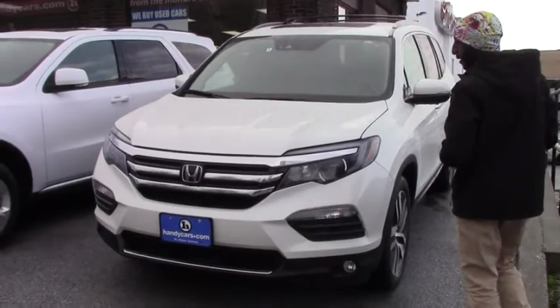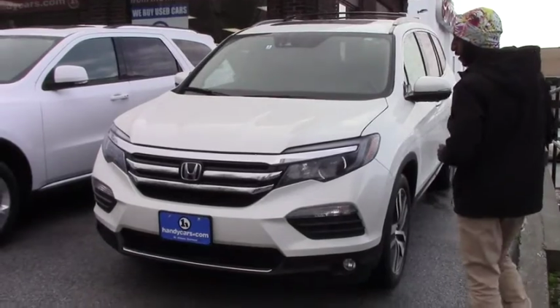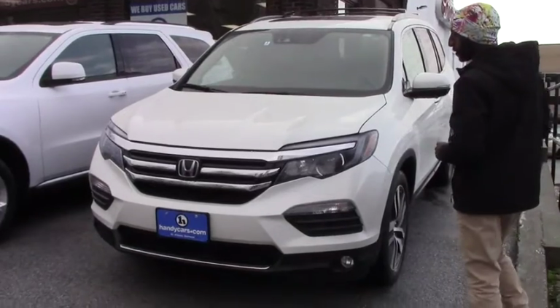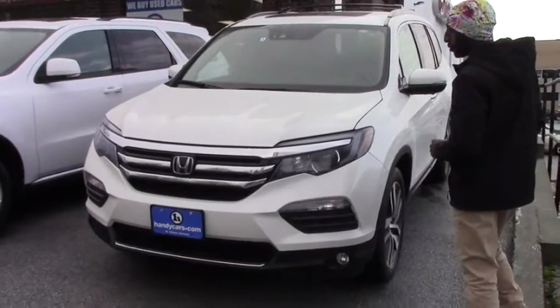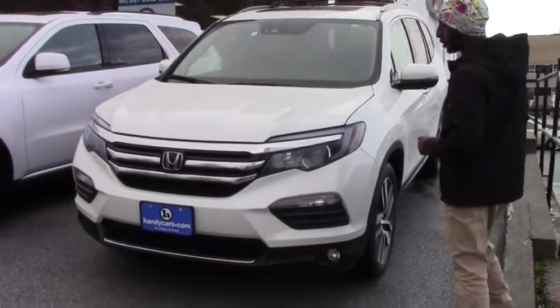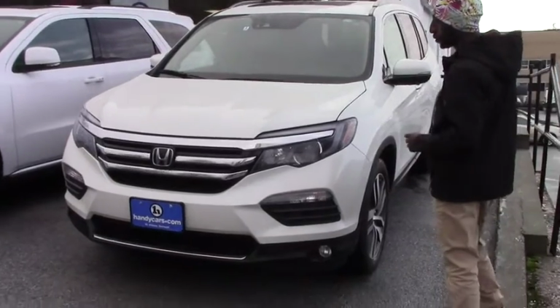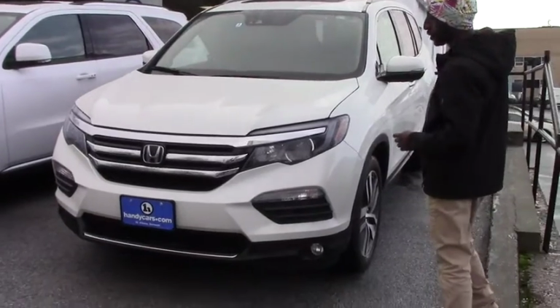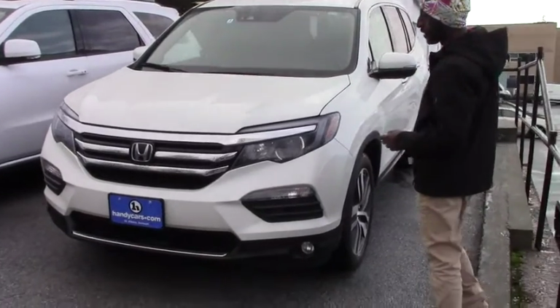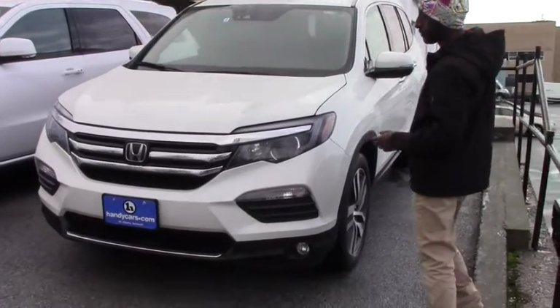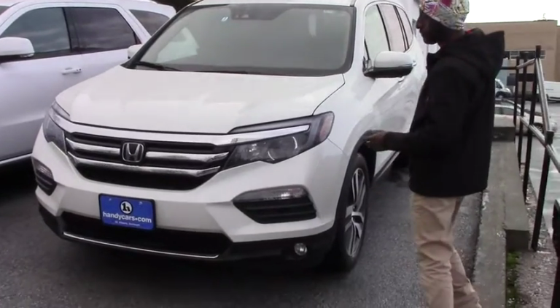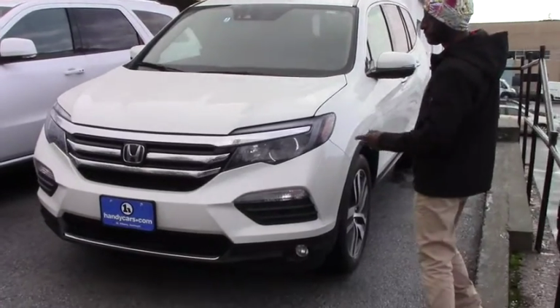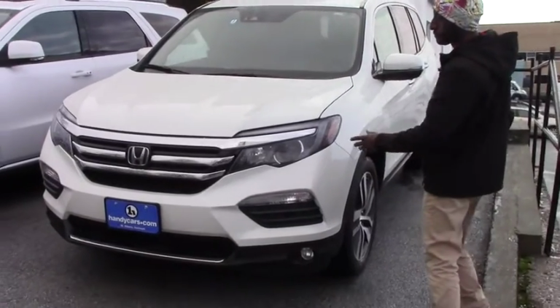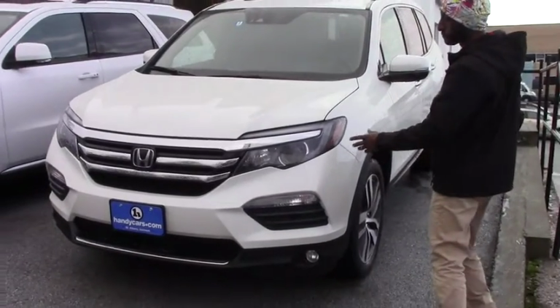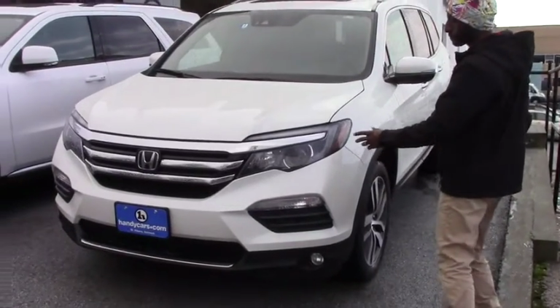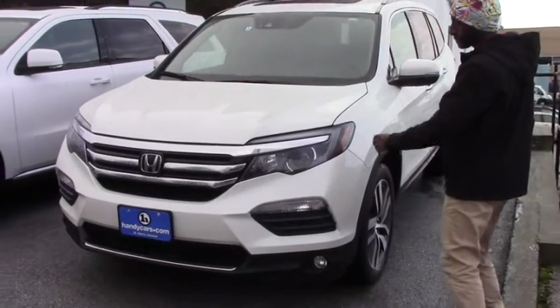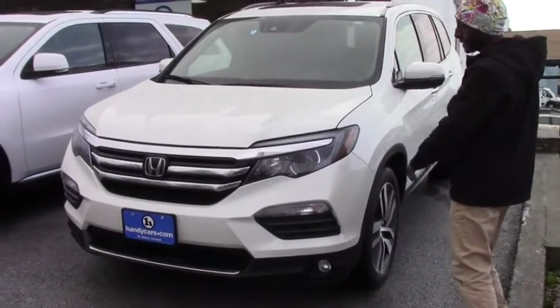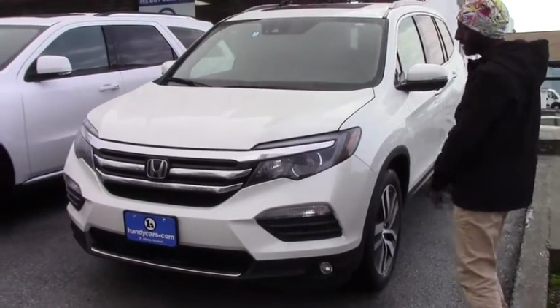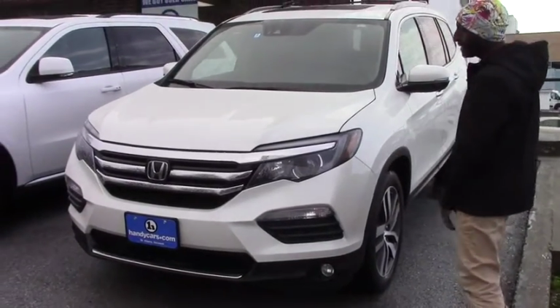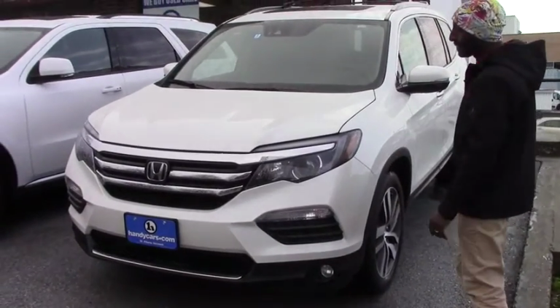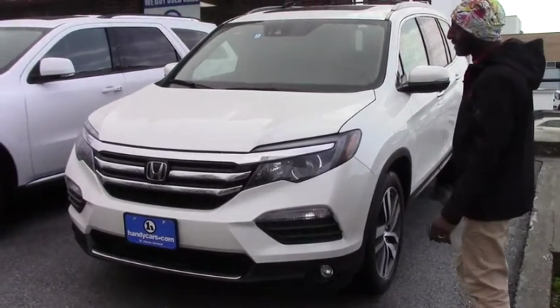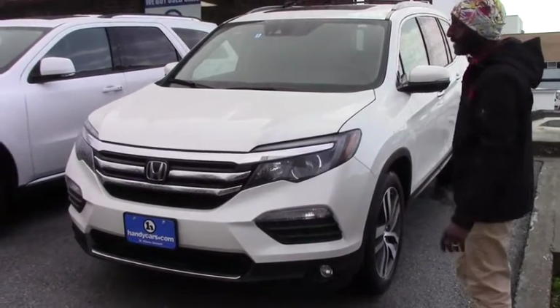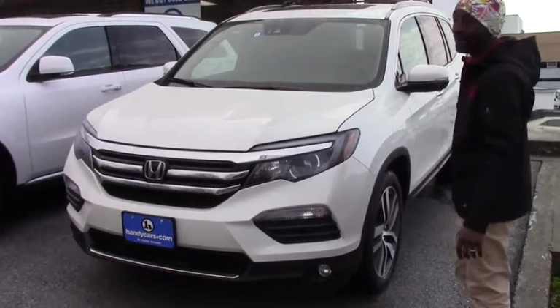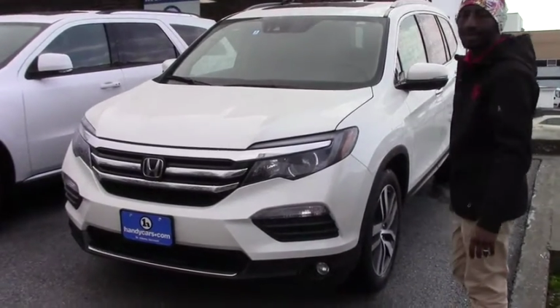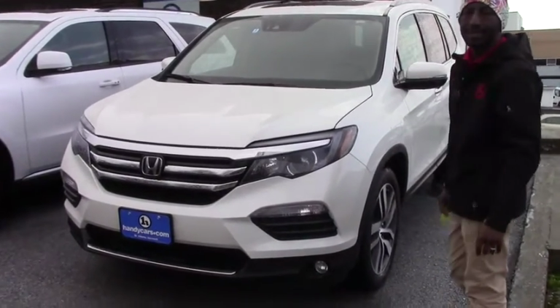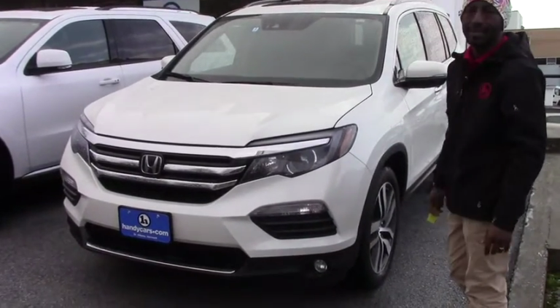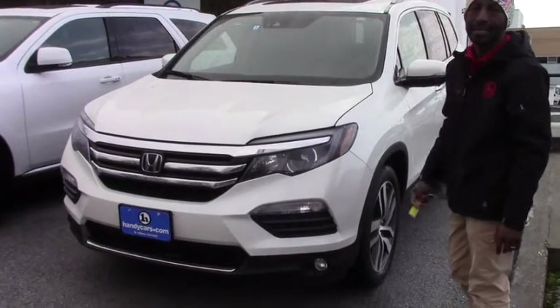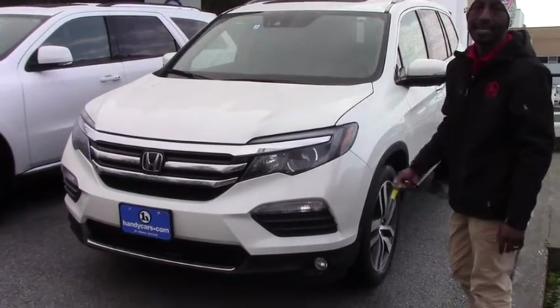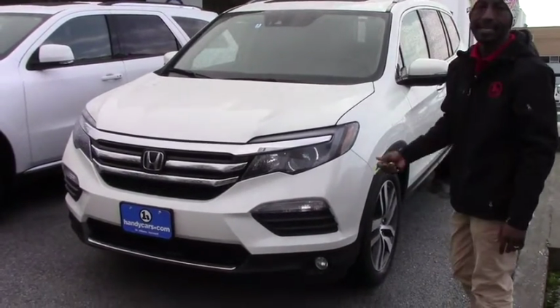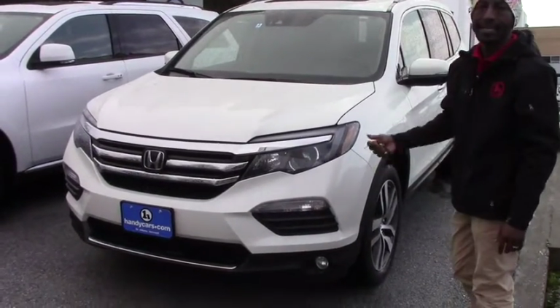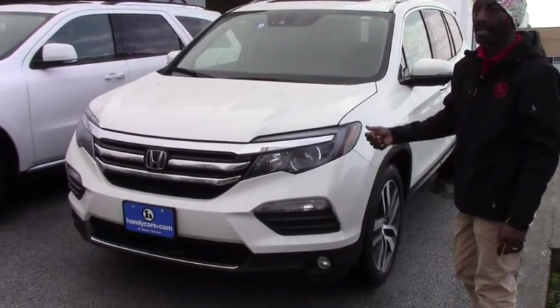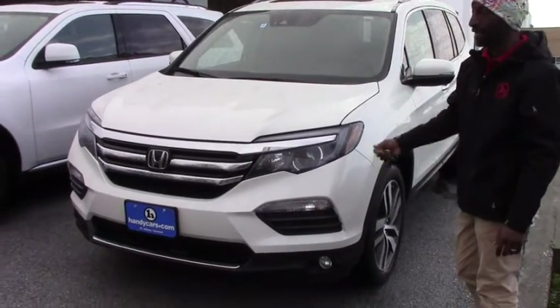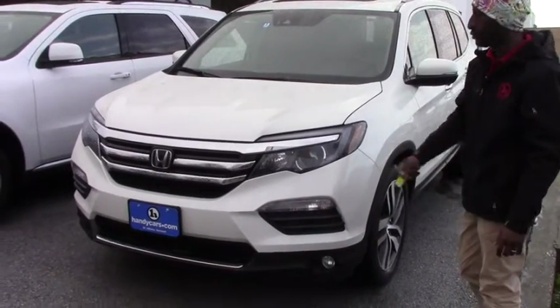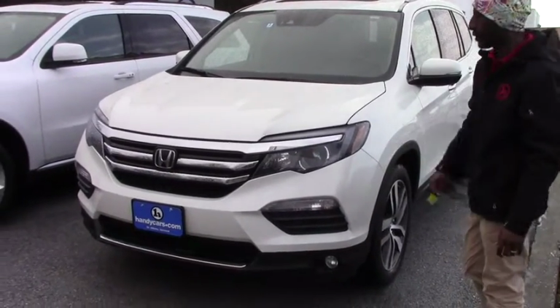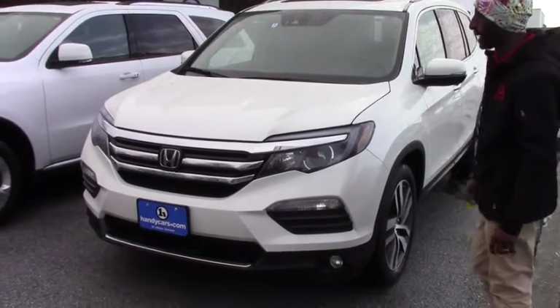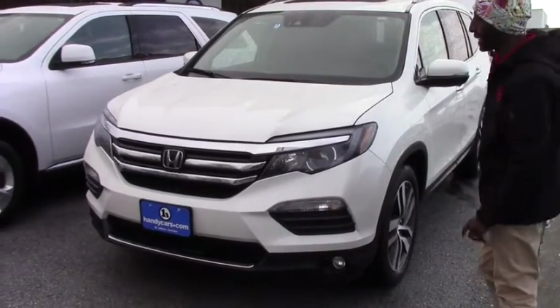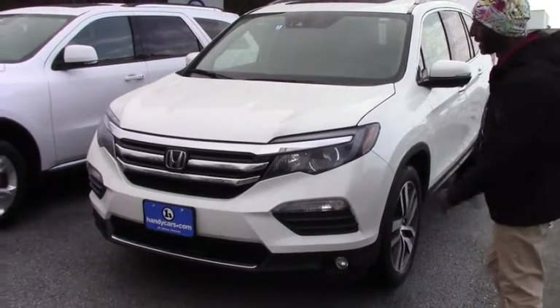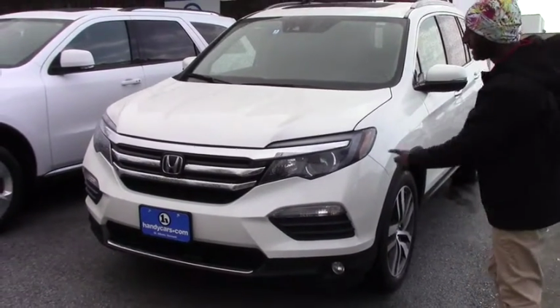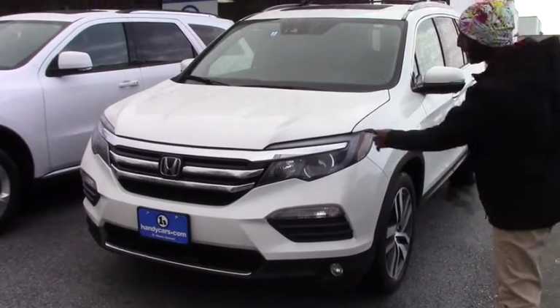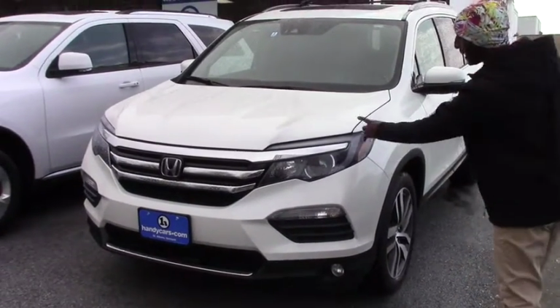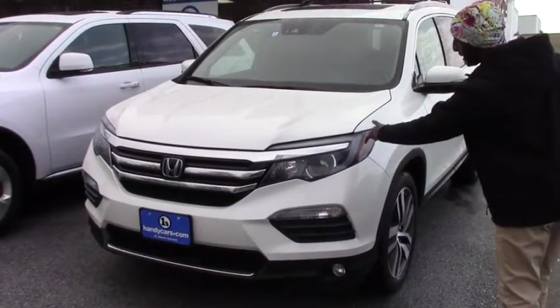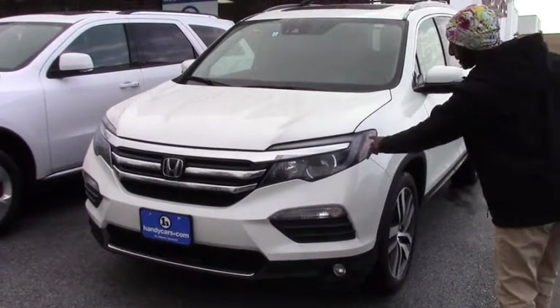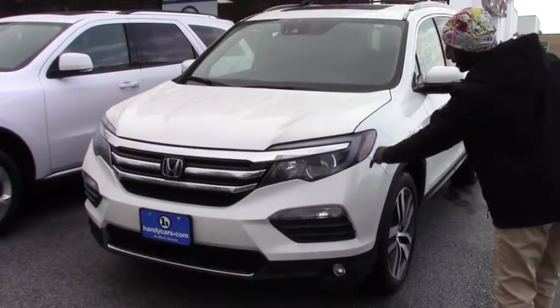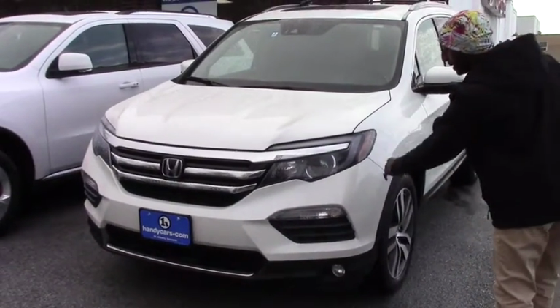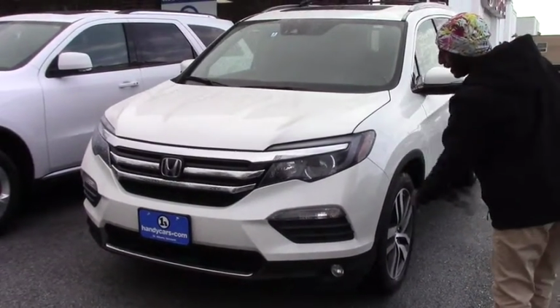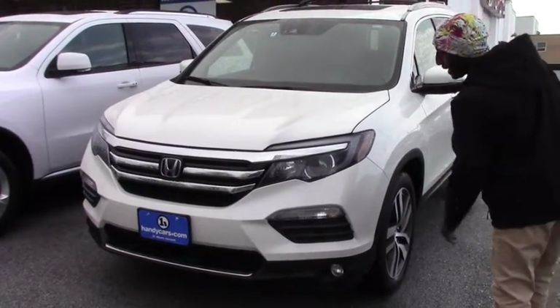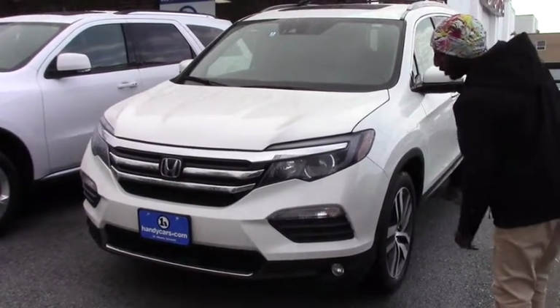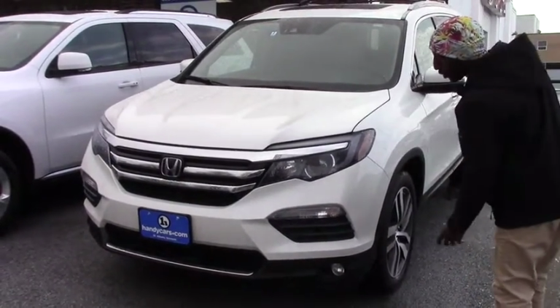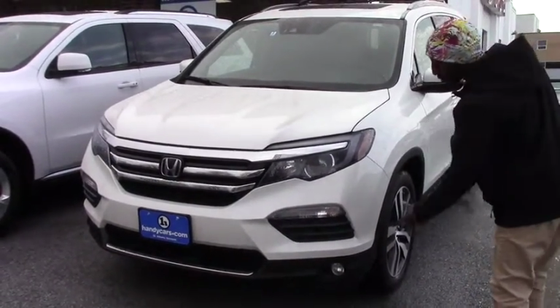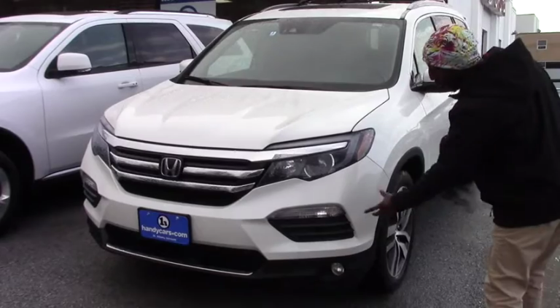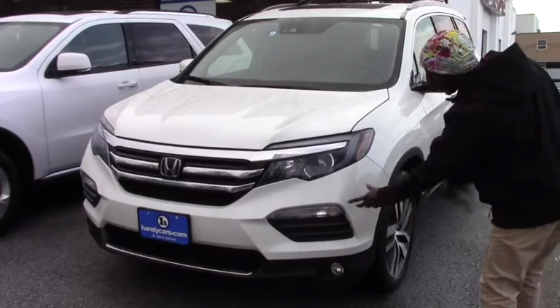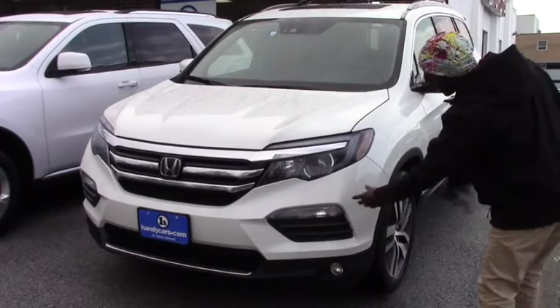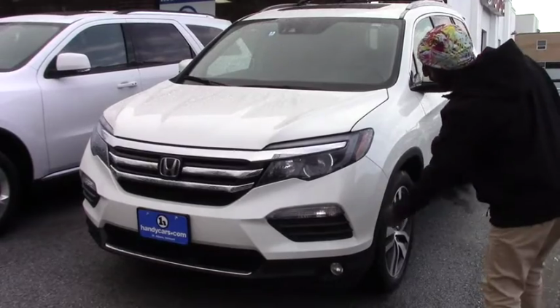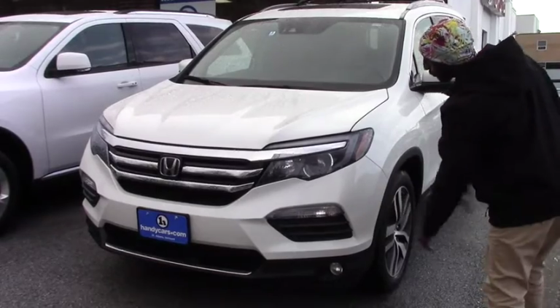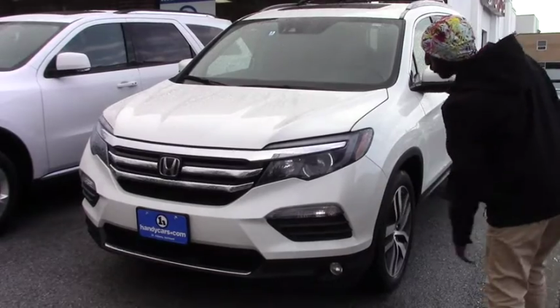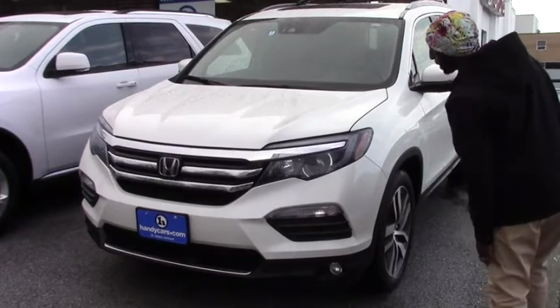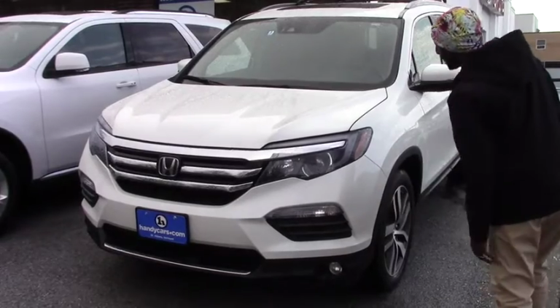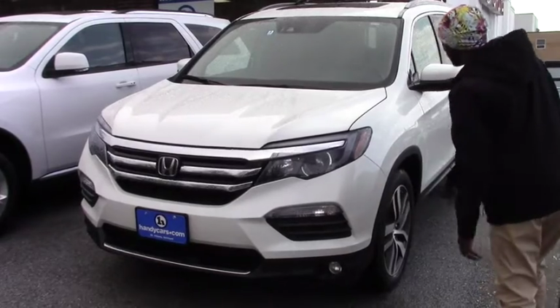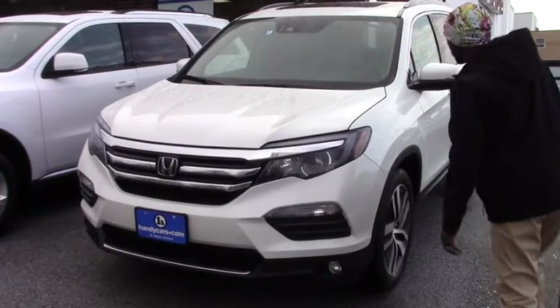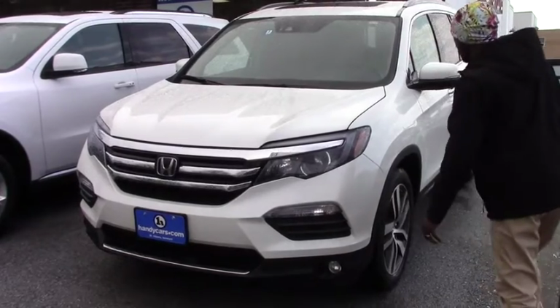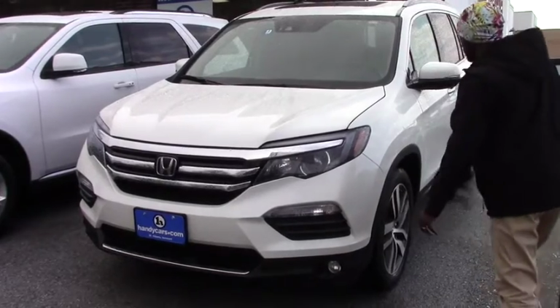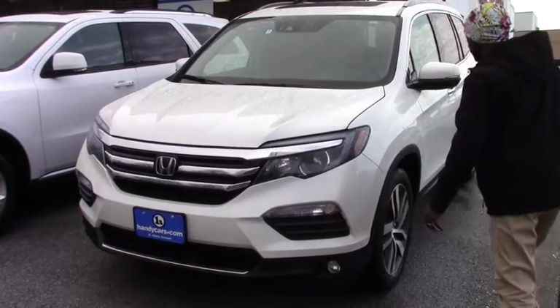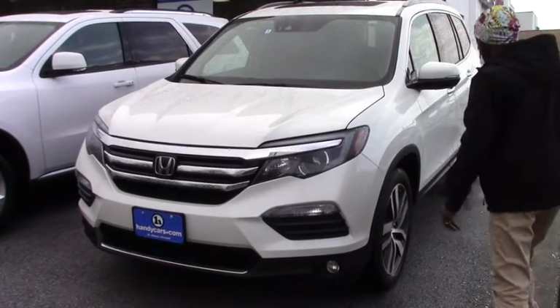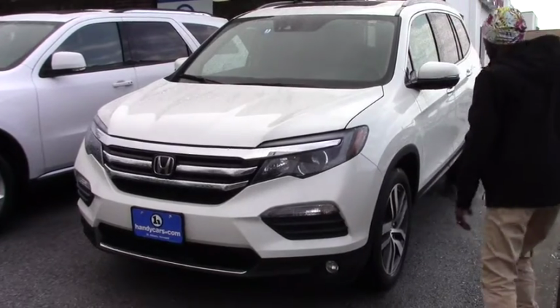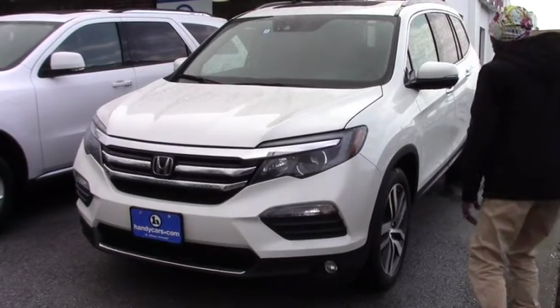We do have daytime running lights with LED lights, and also we have fog lights on this vehicle.